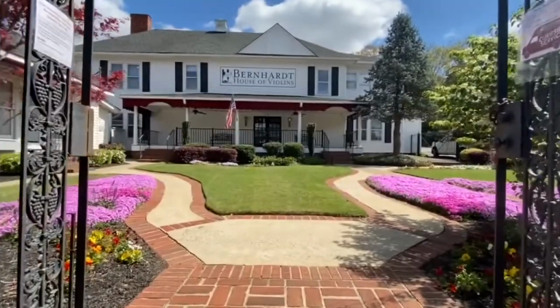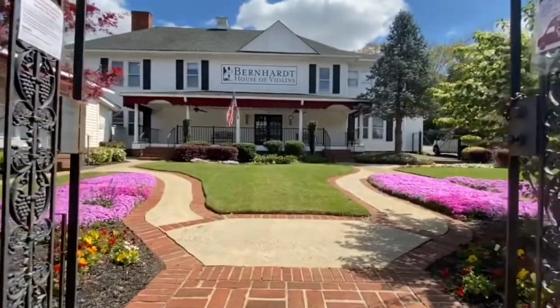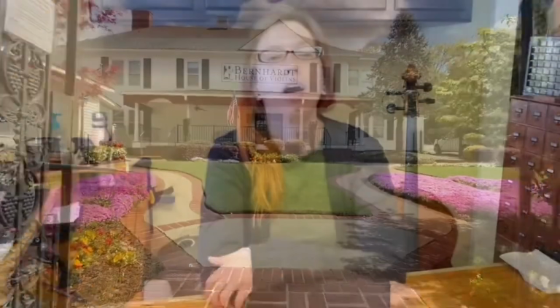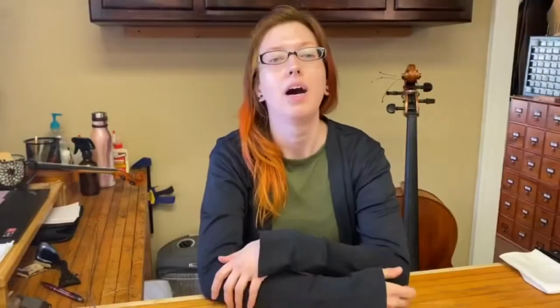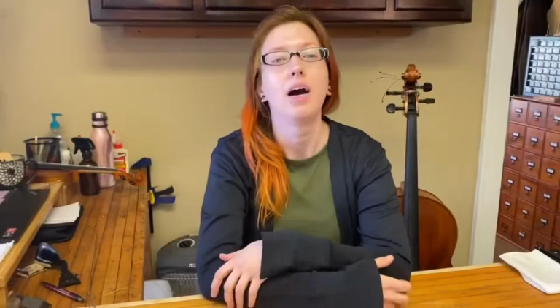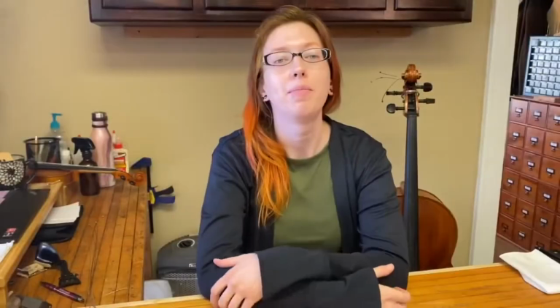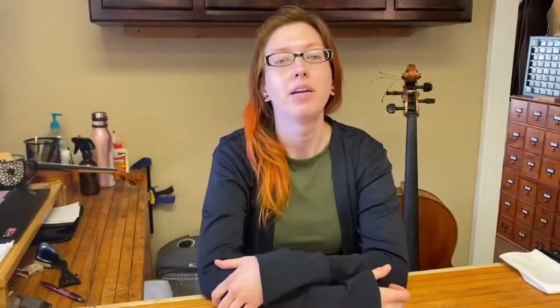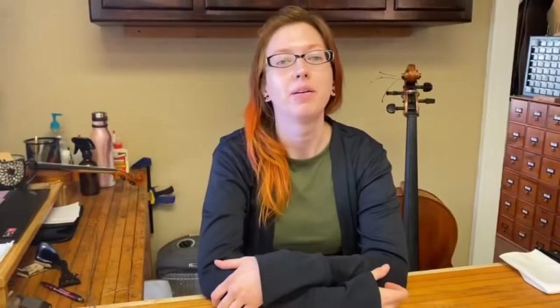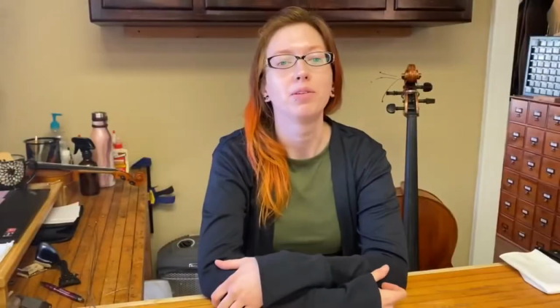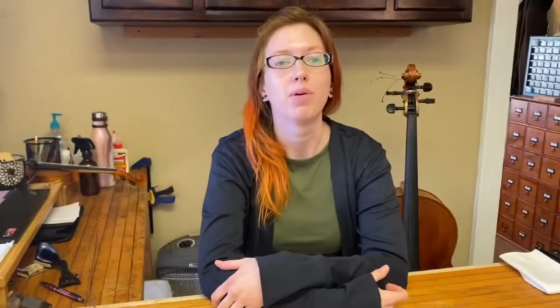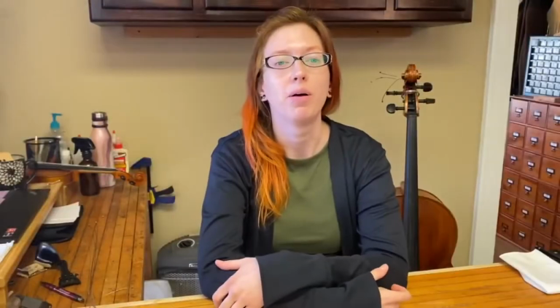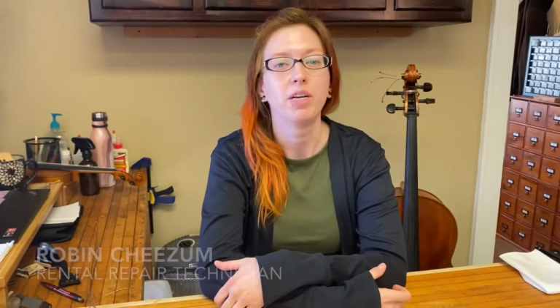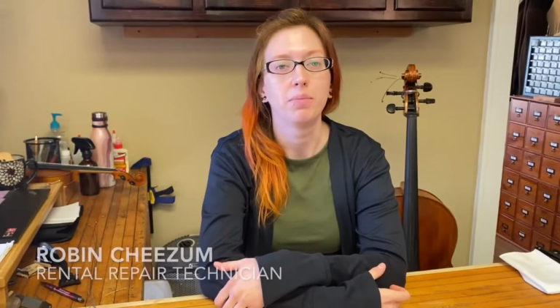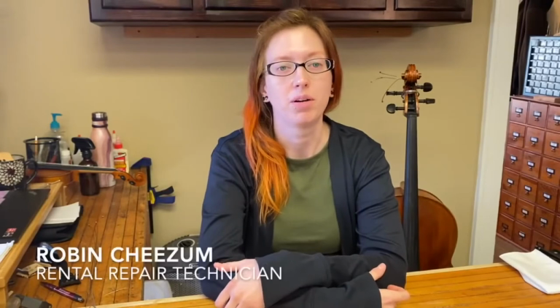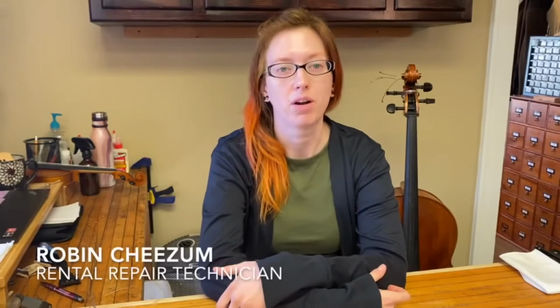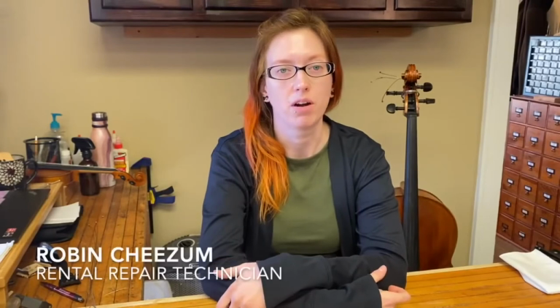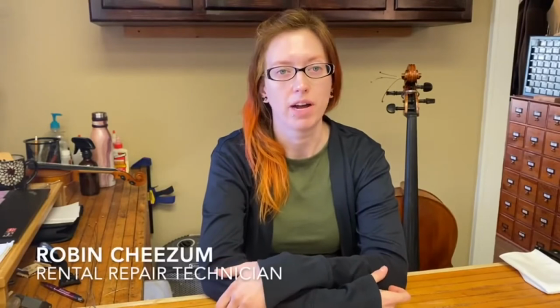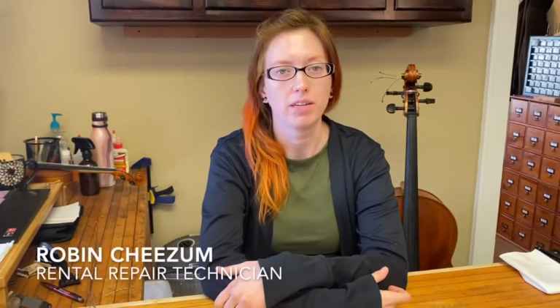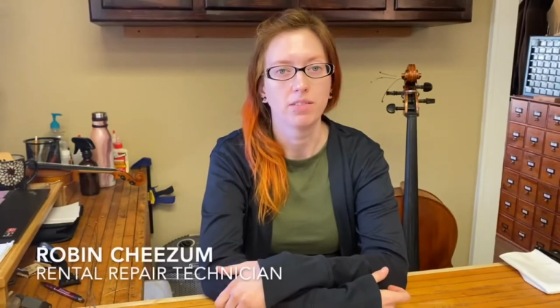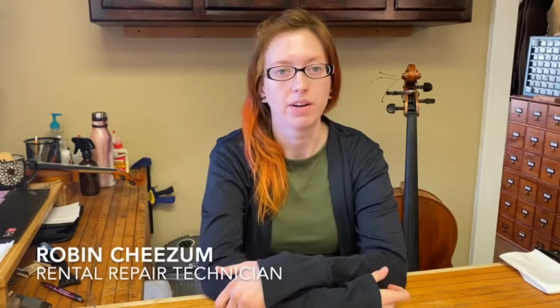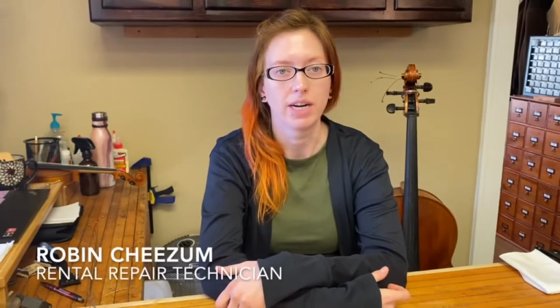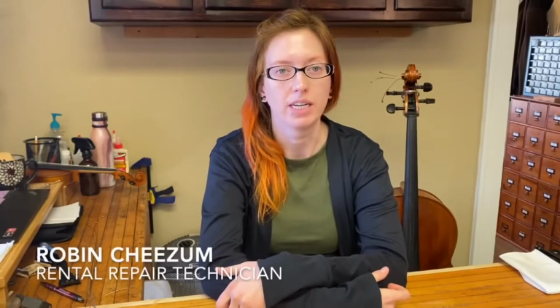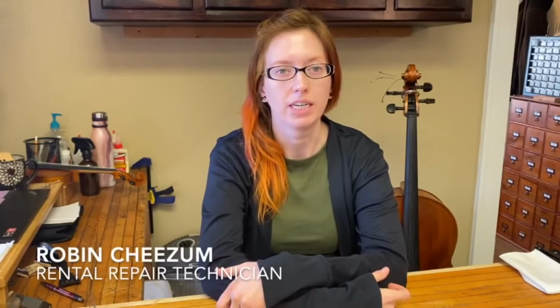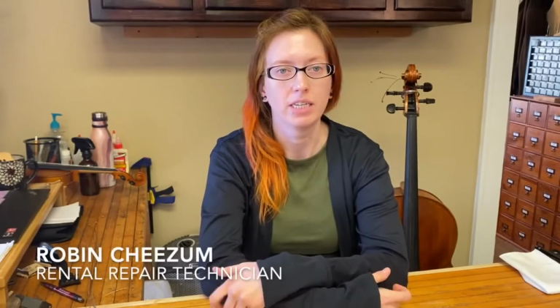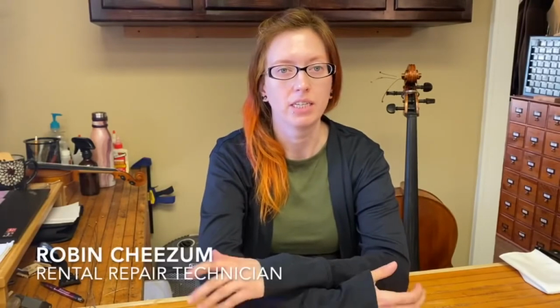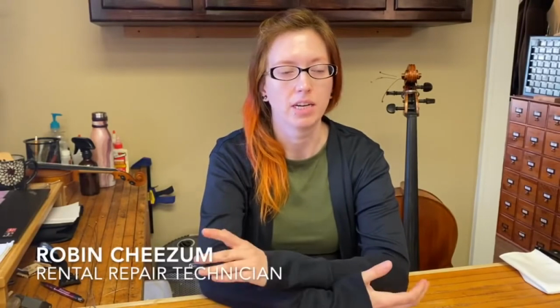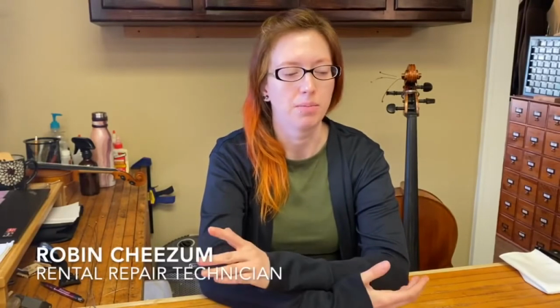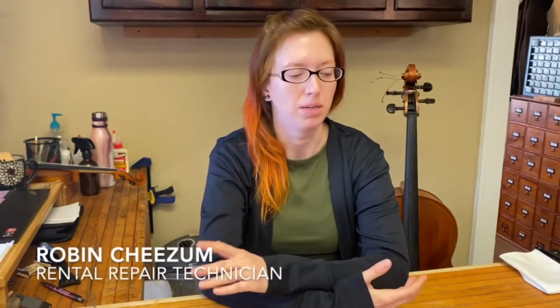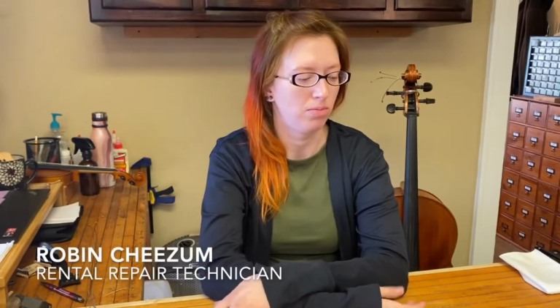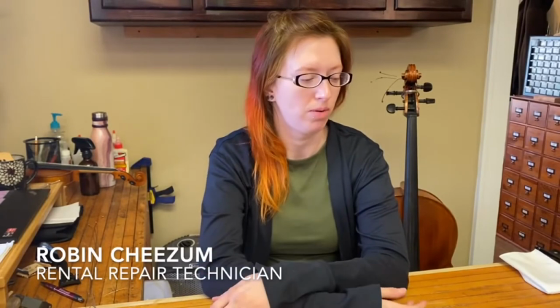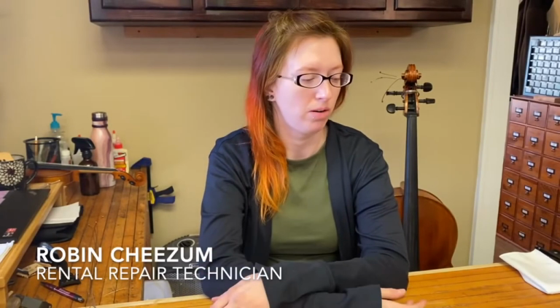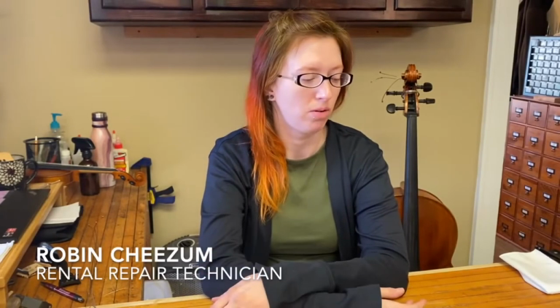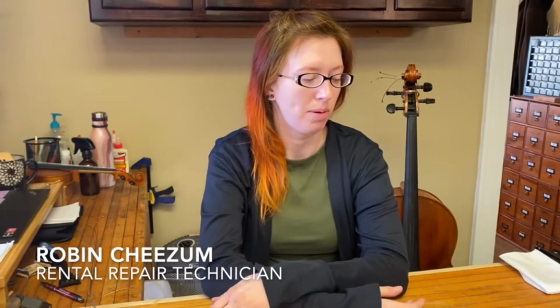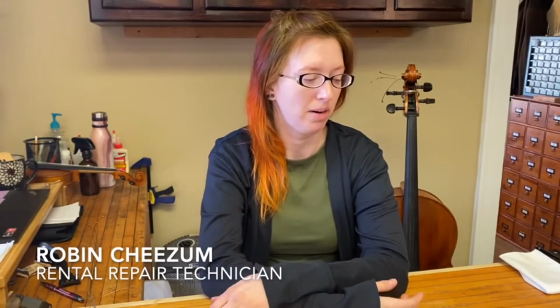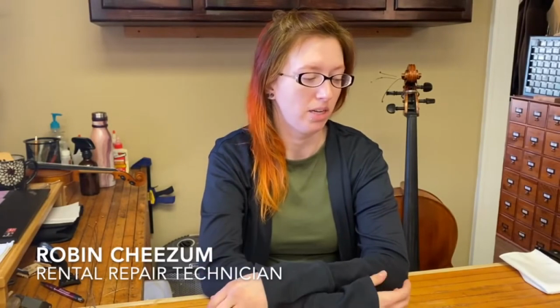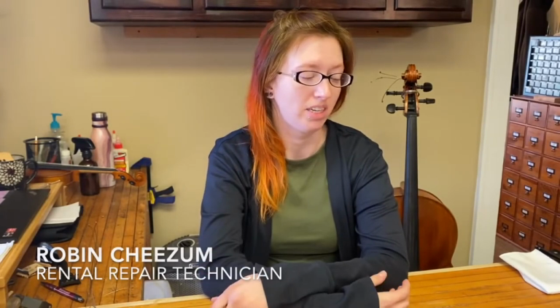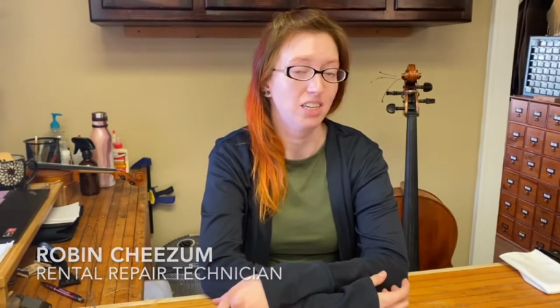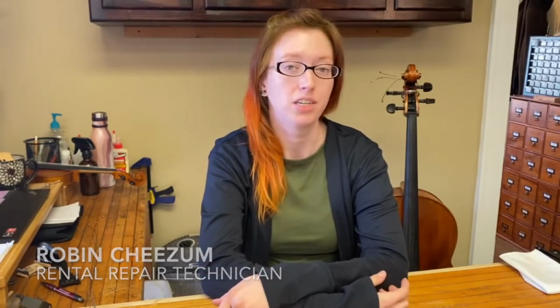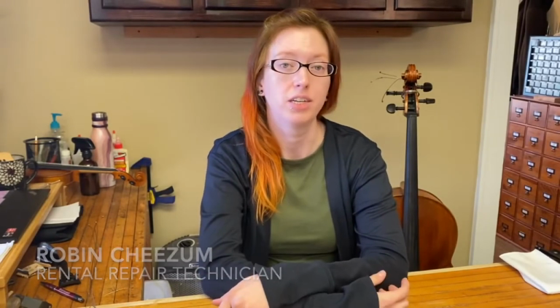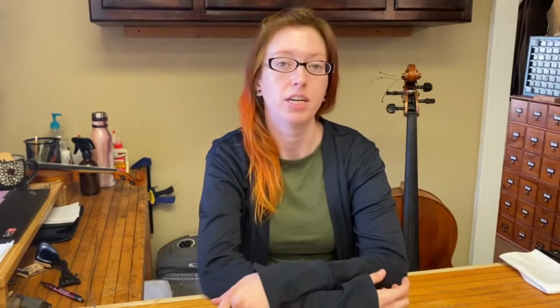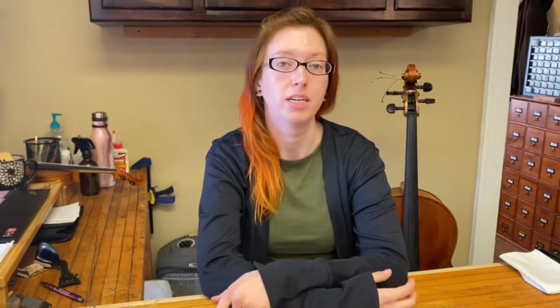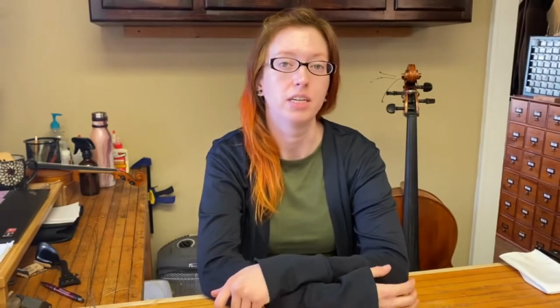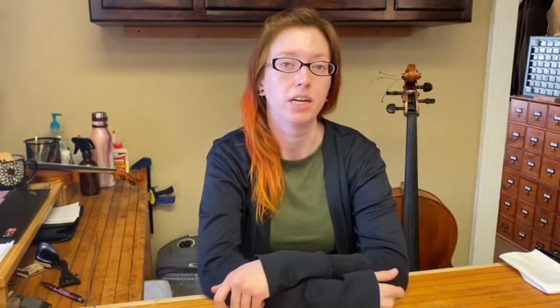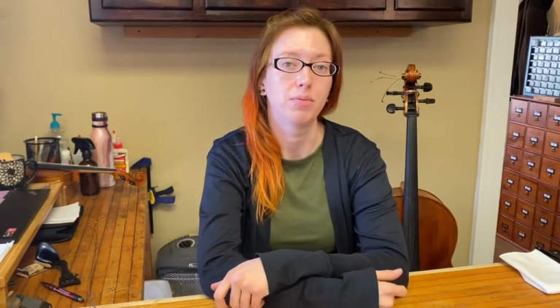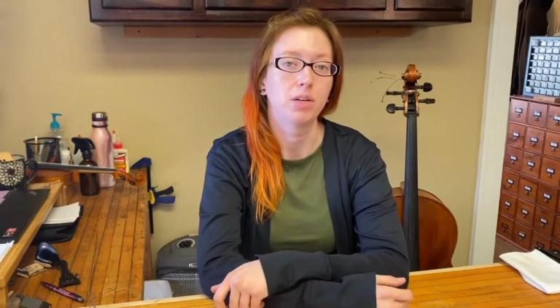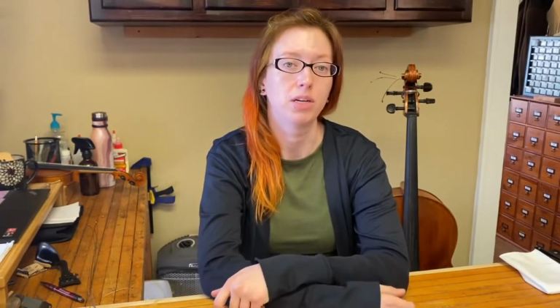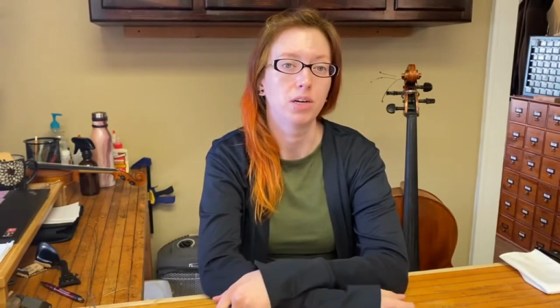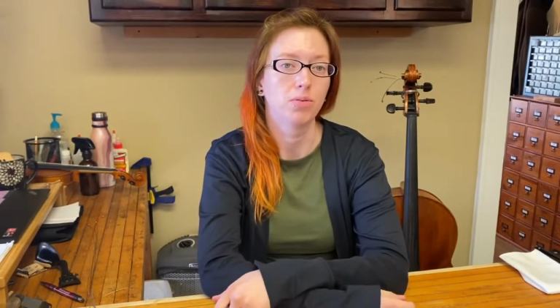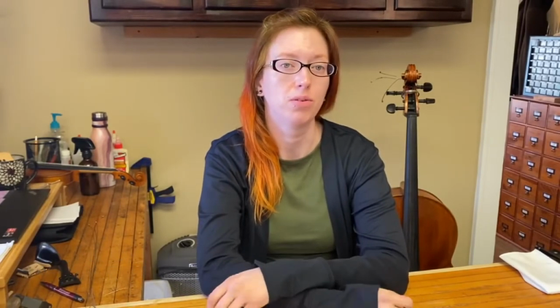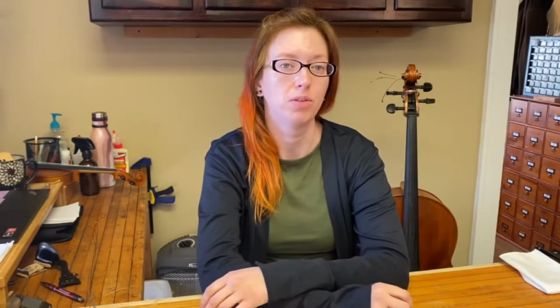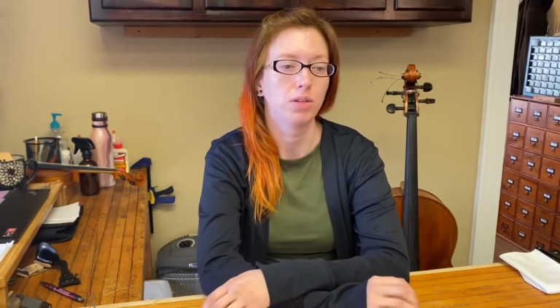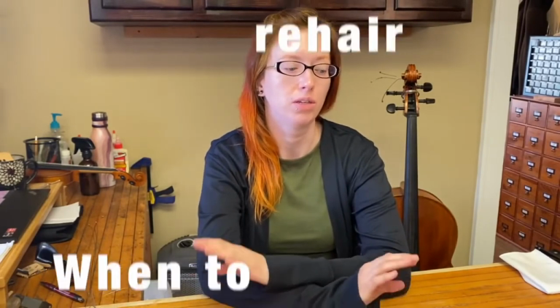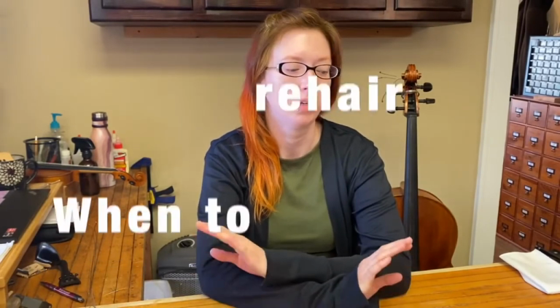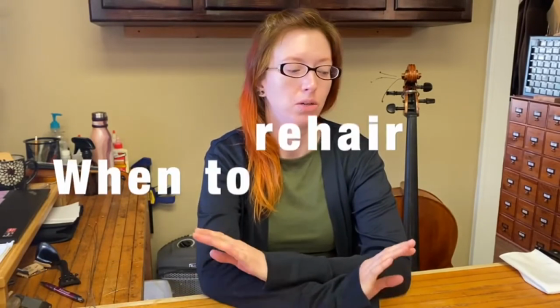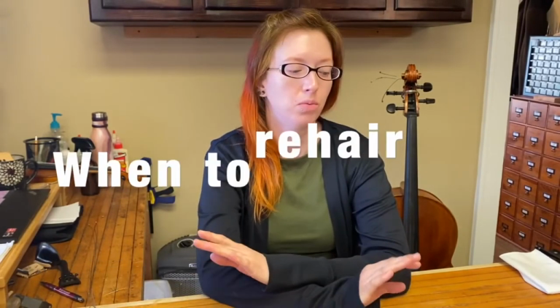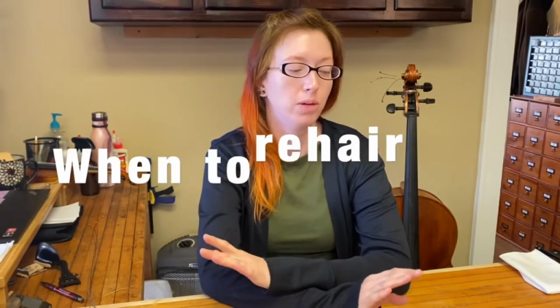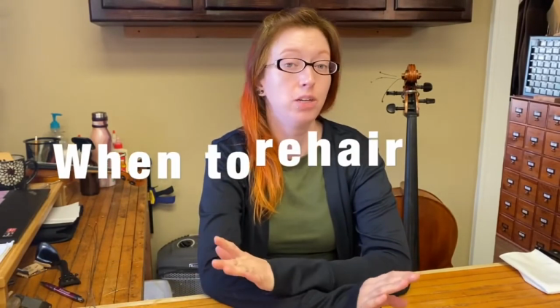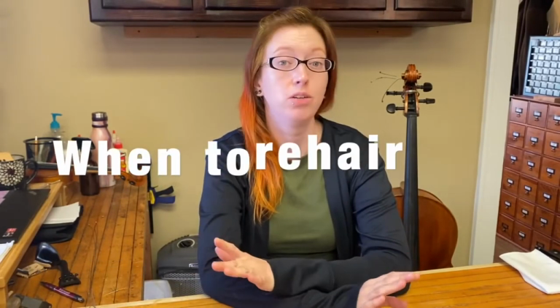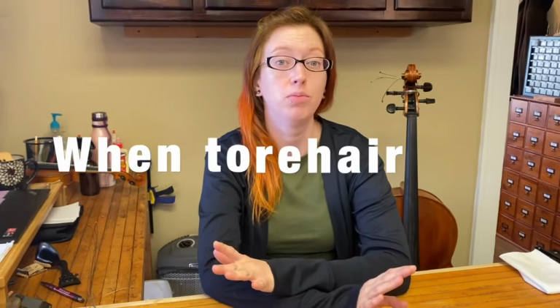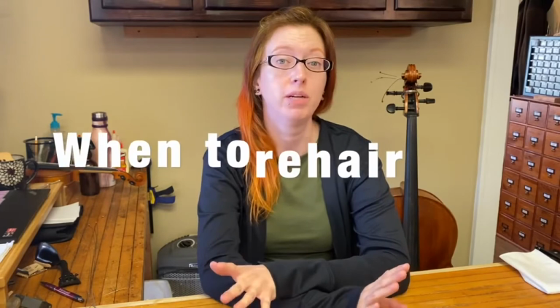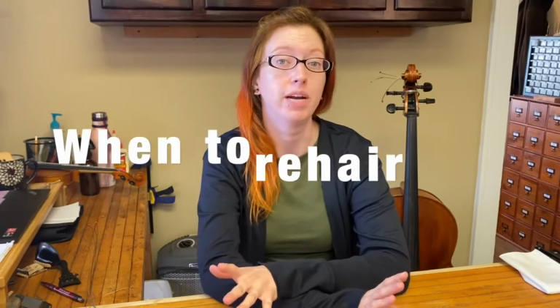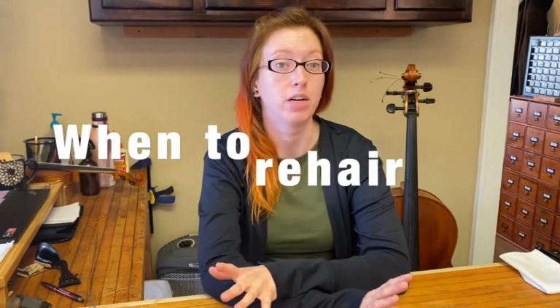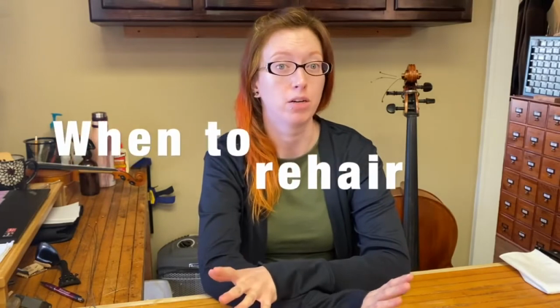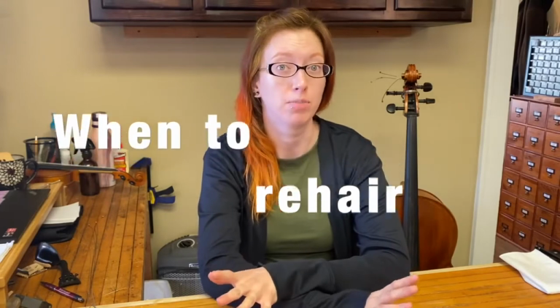Hi, my name is Robin at Bernhardt House of Violins. I'm a rental repair technician, and today we're going to go over when to re-hair your bow.